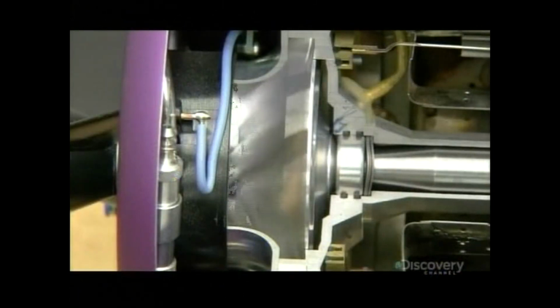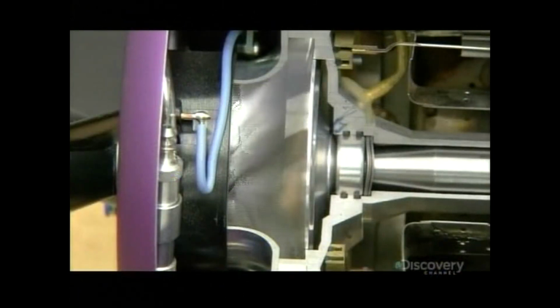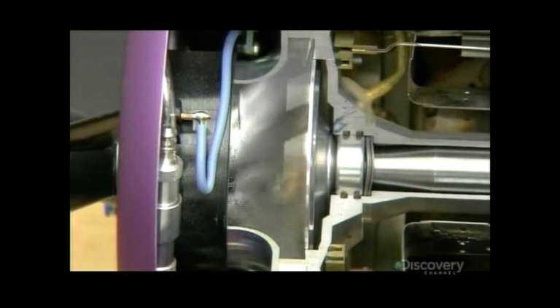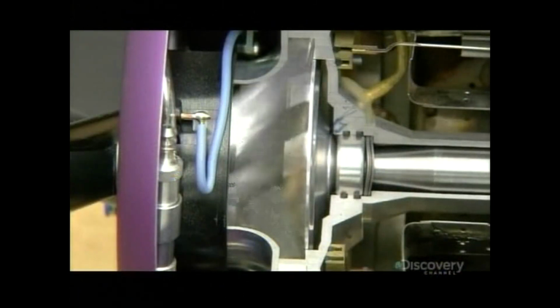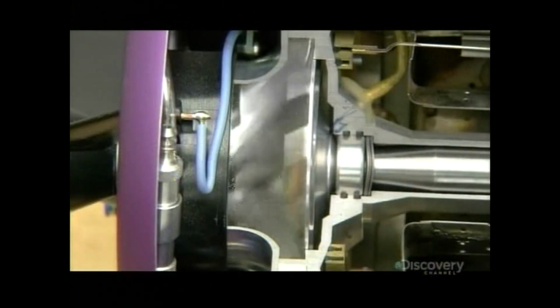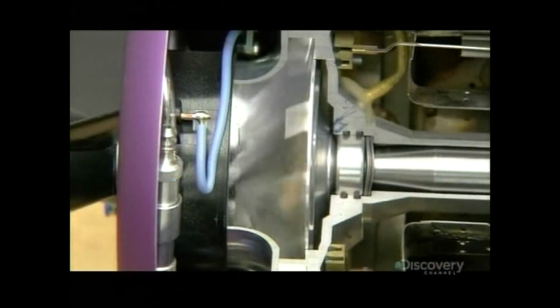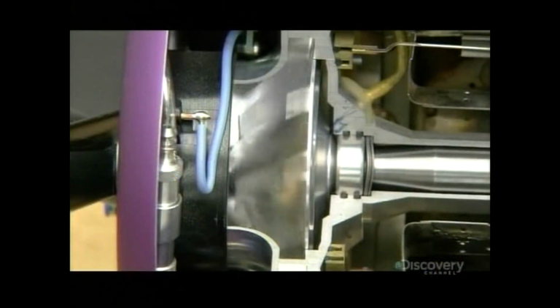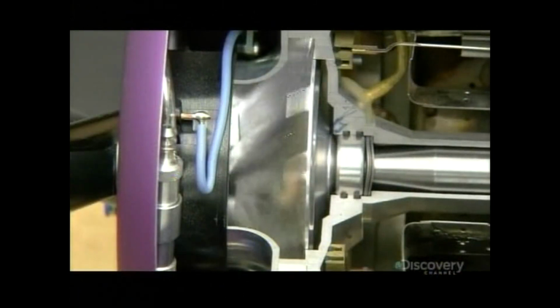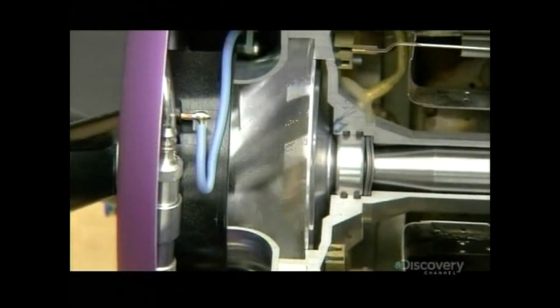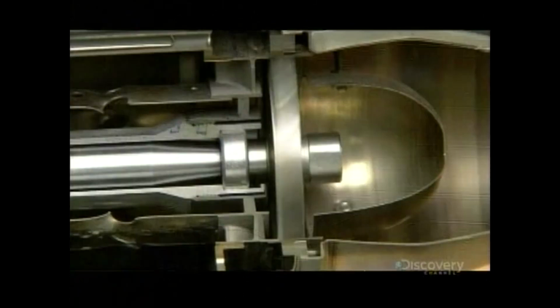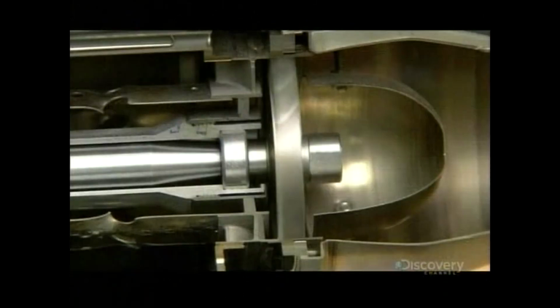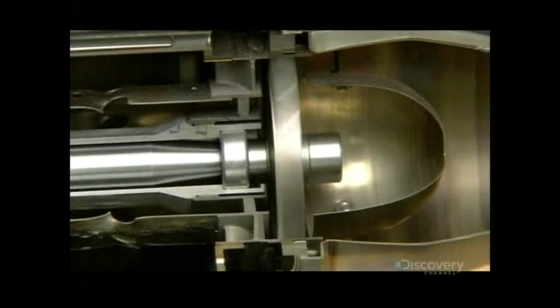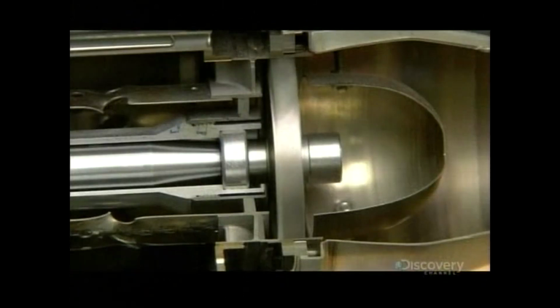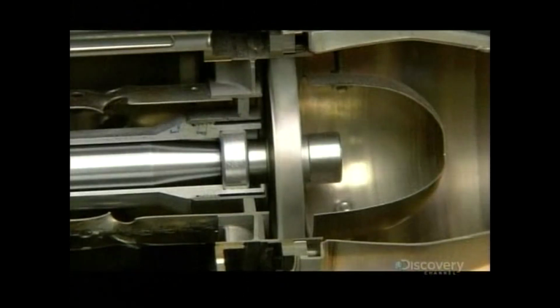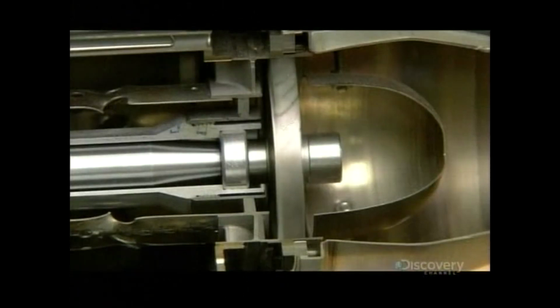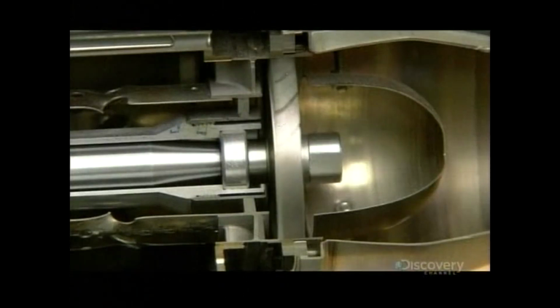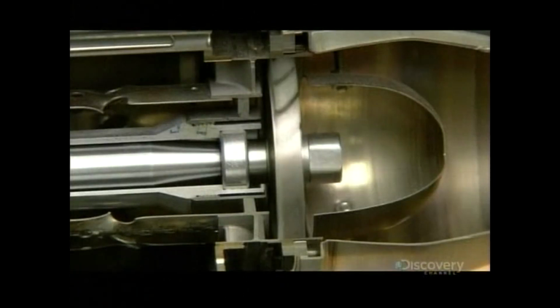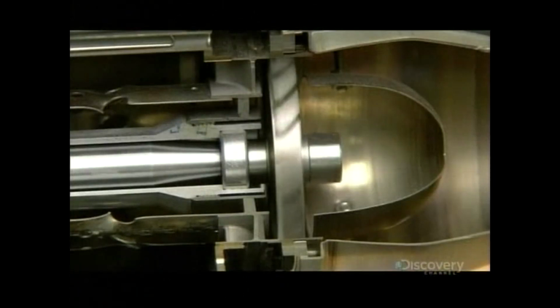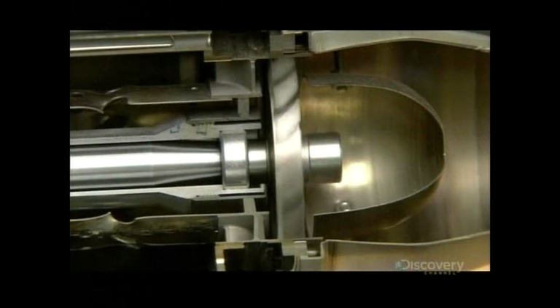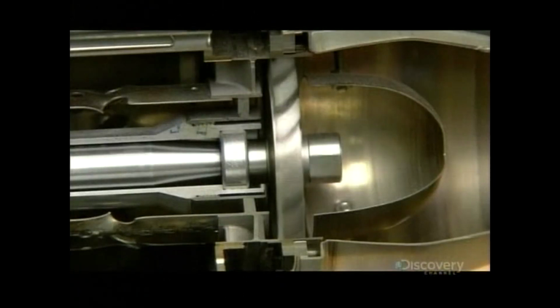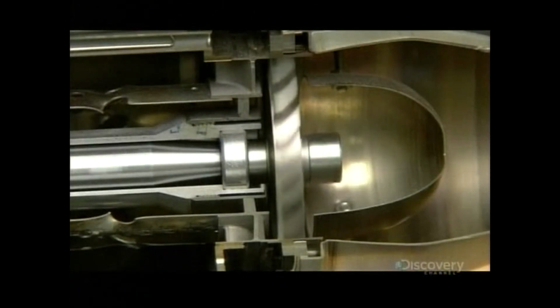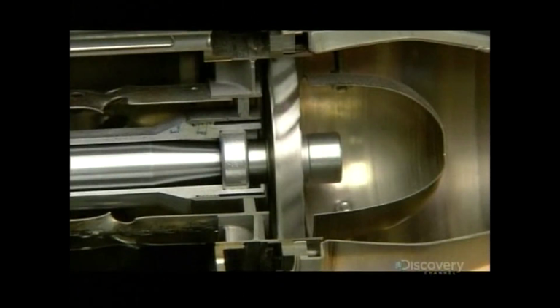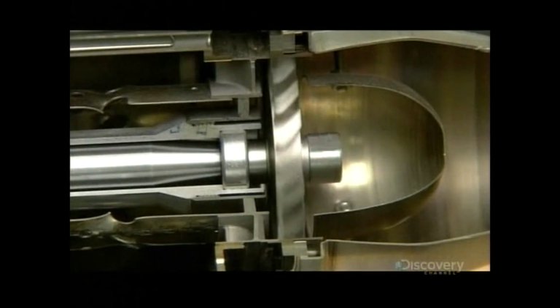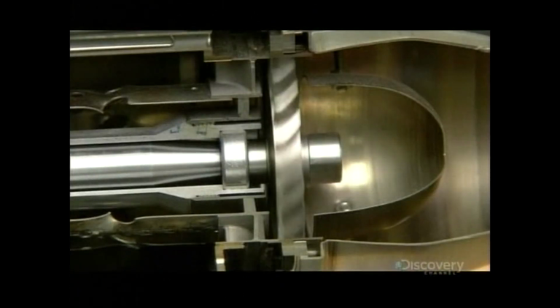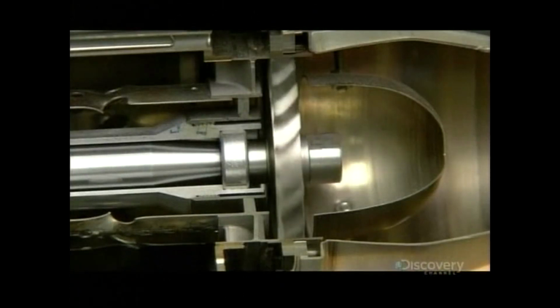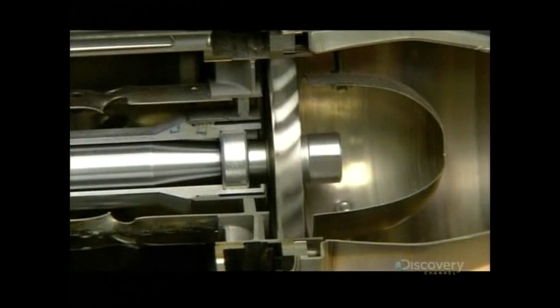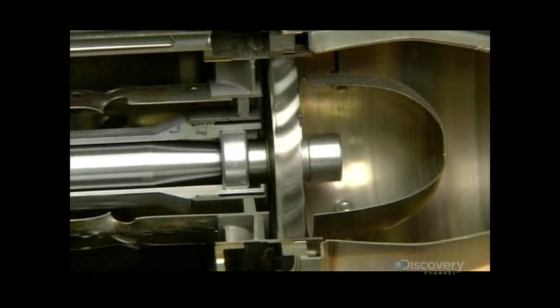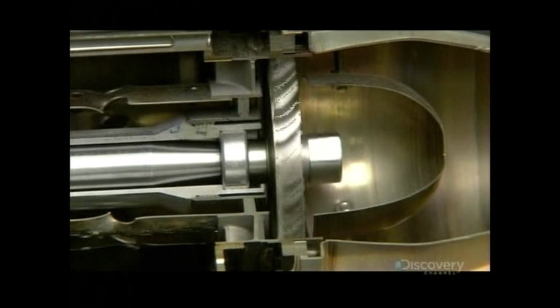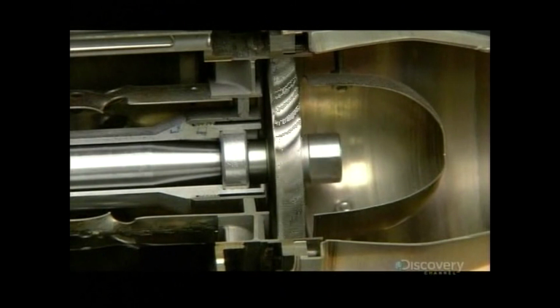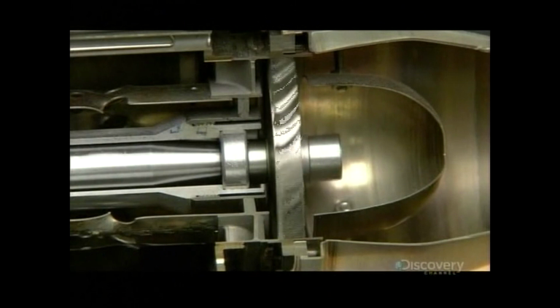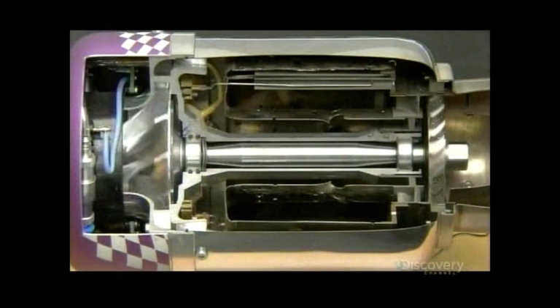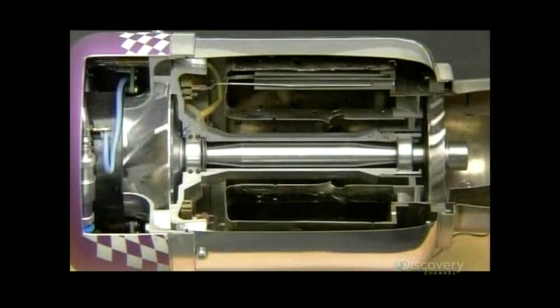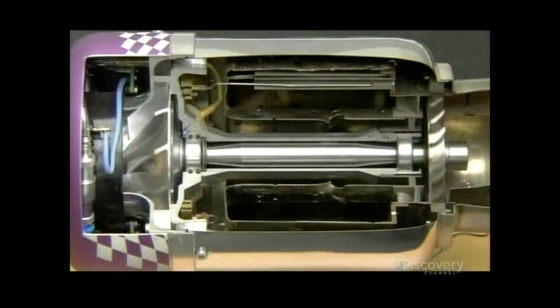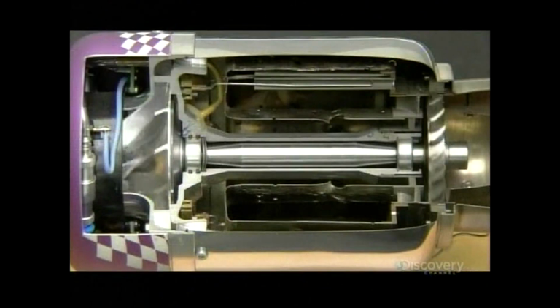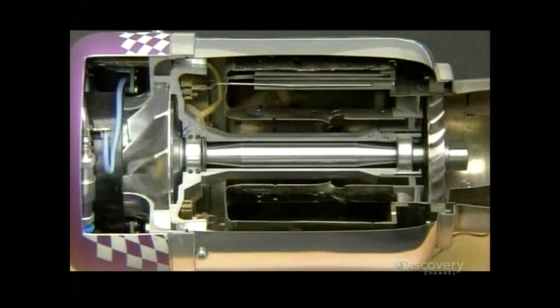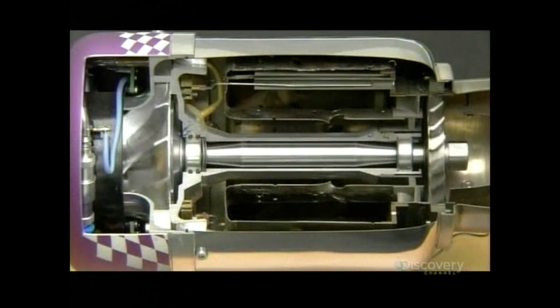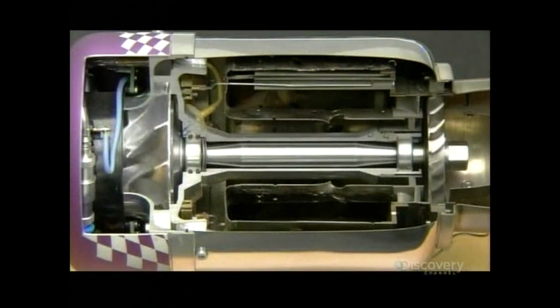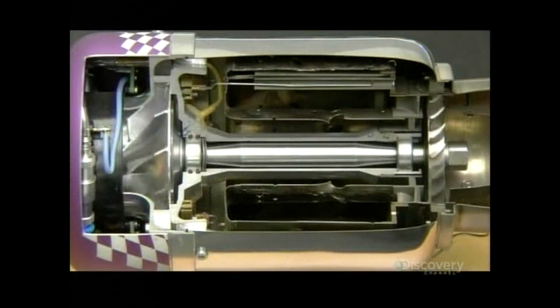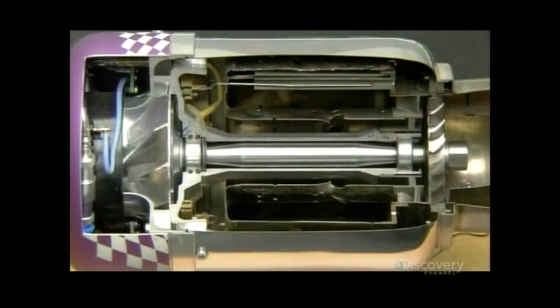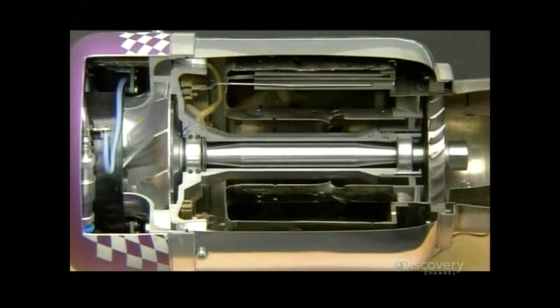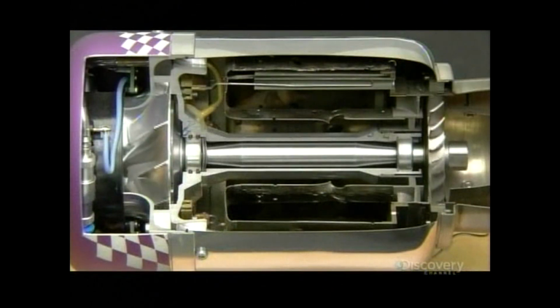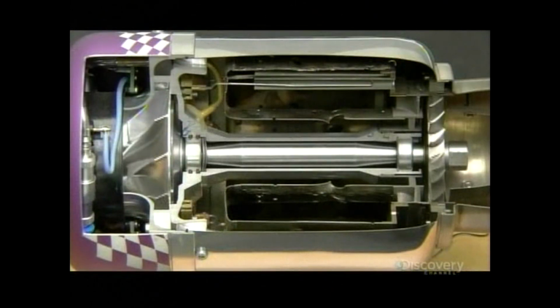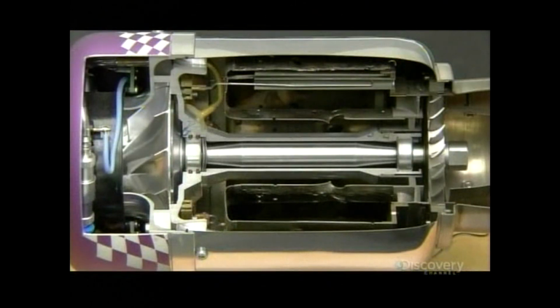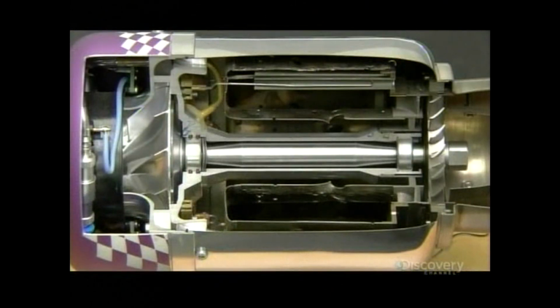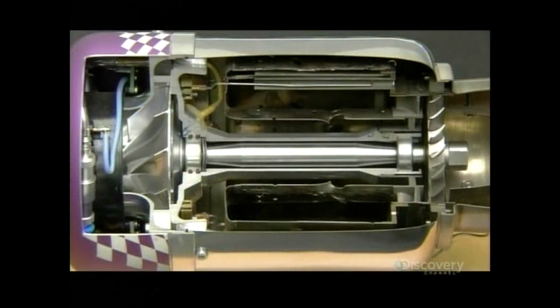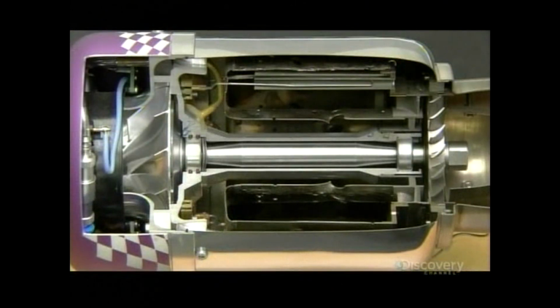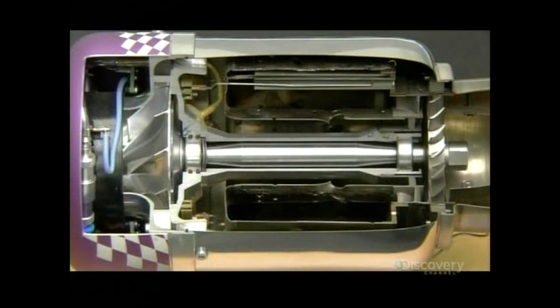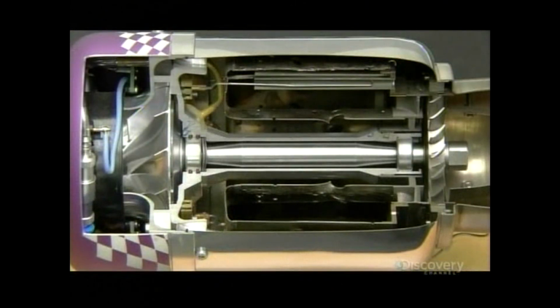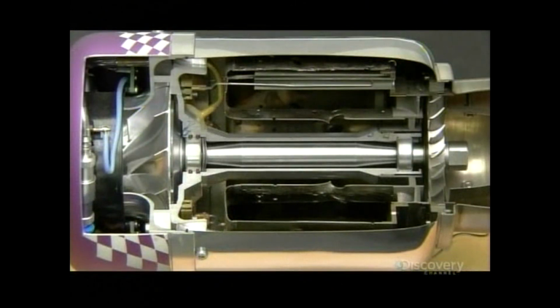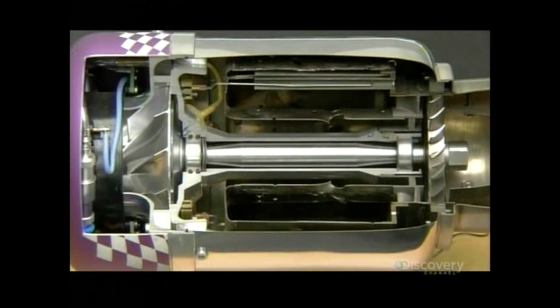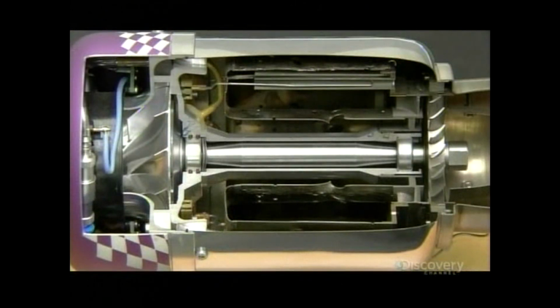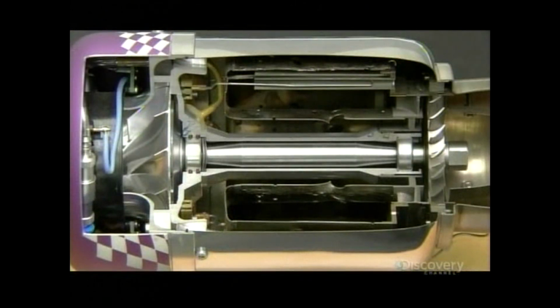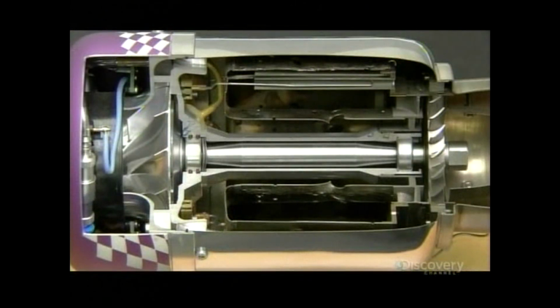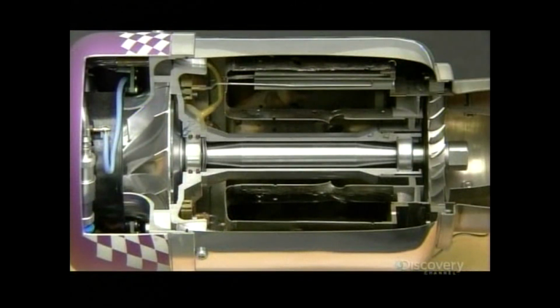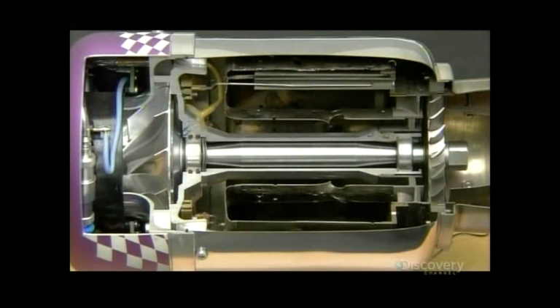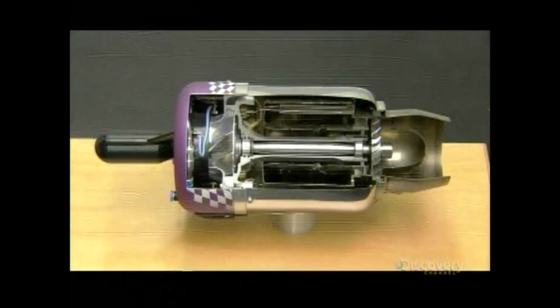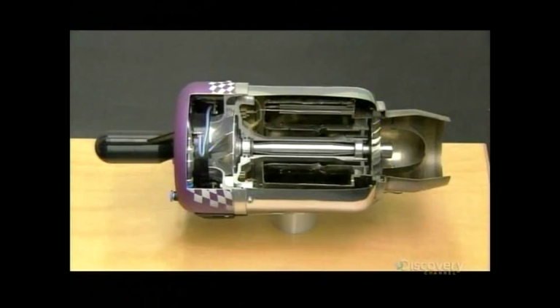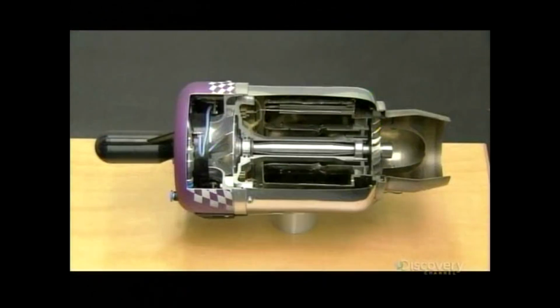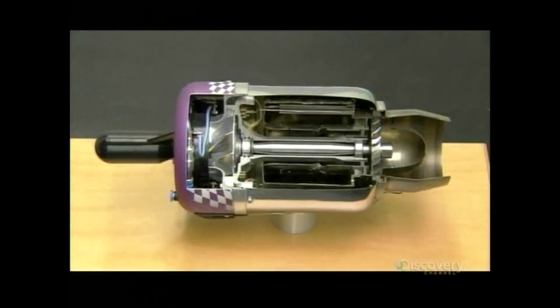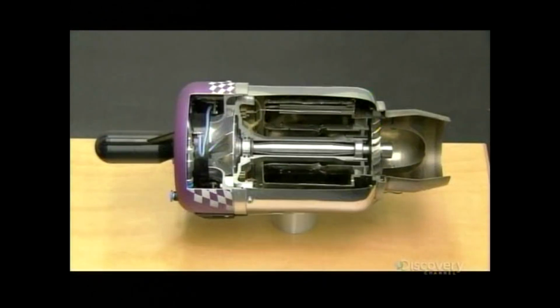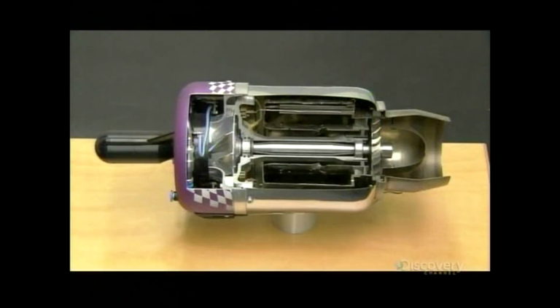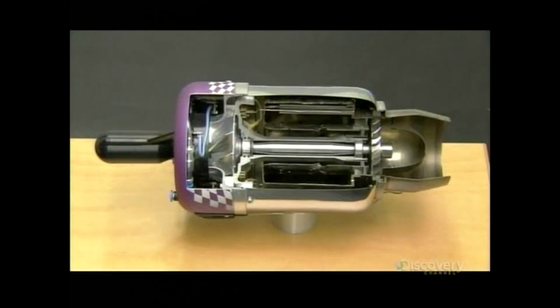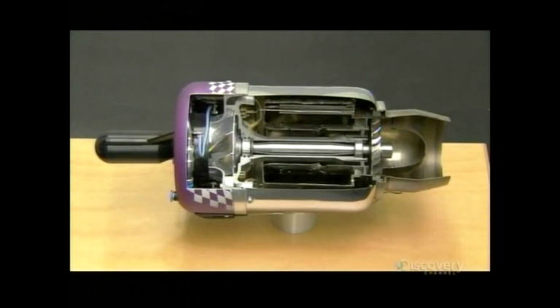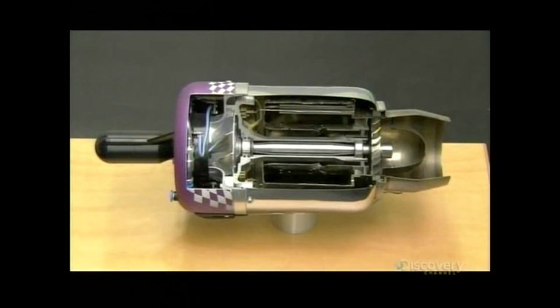In total, it takes about six hours to make a model jet engine, but after that, the sky is the limit.